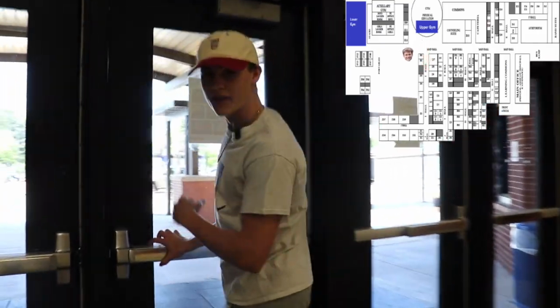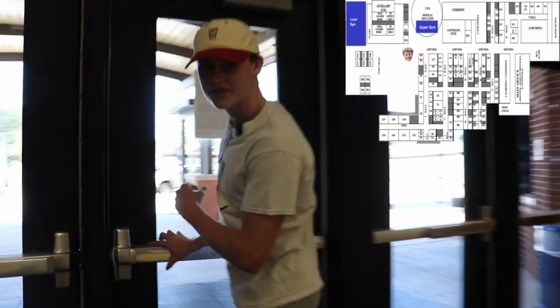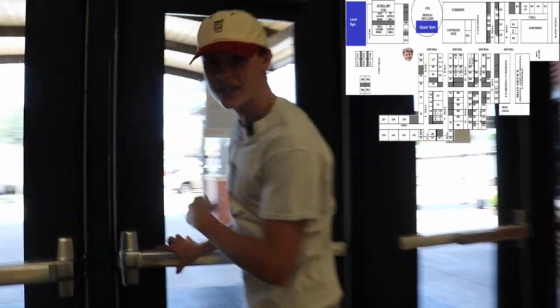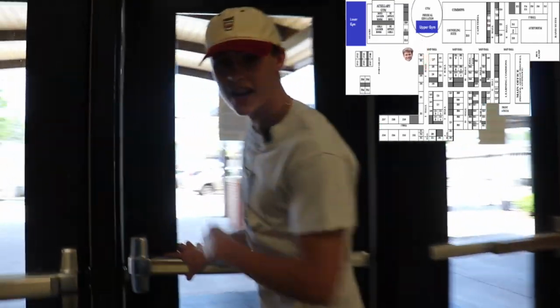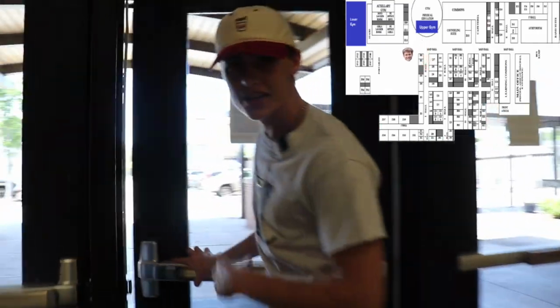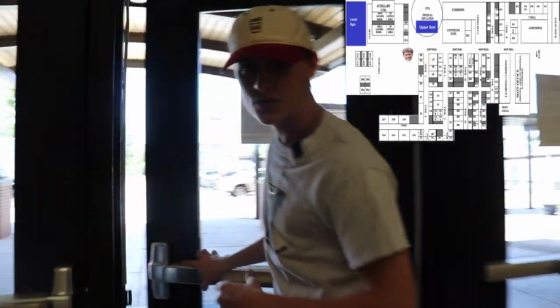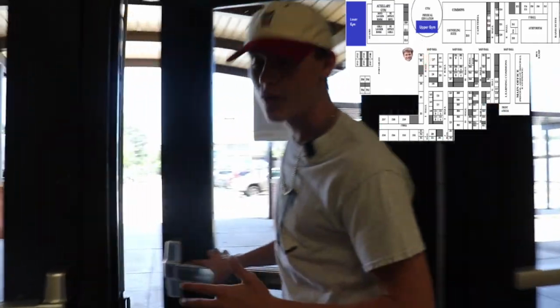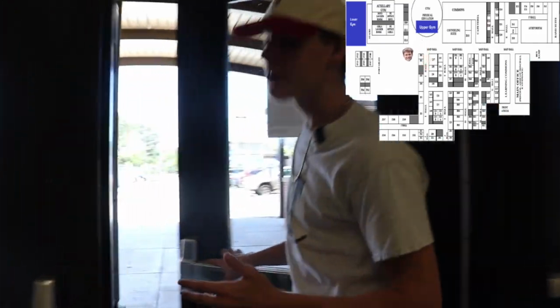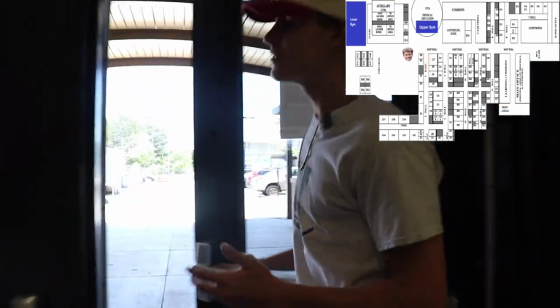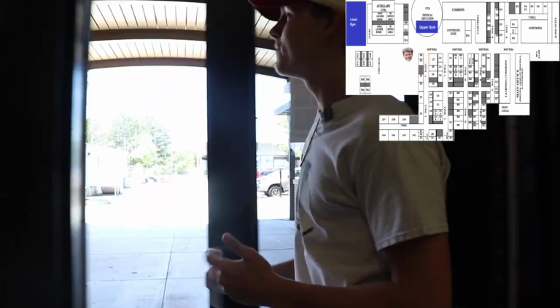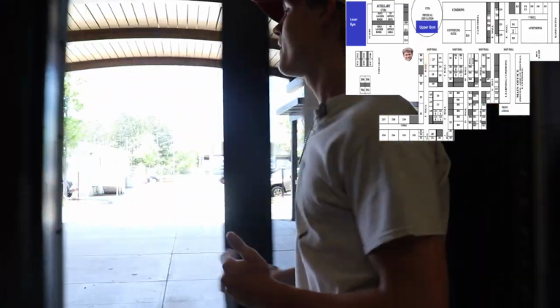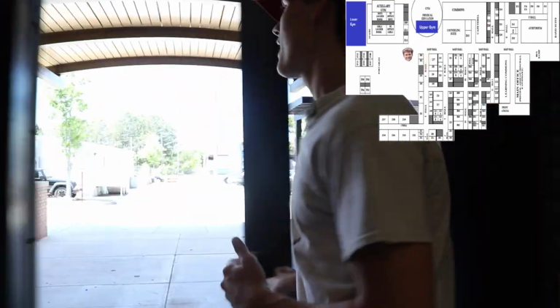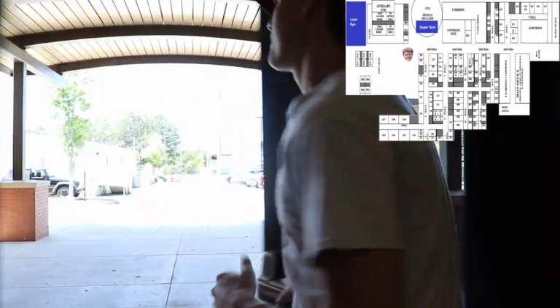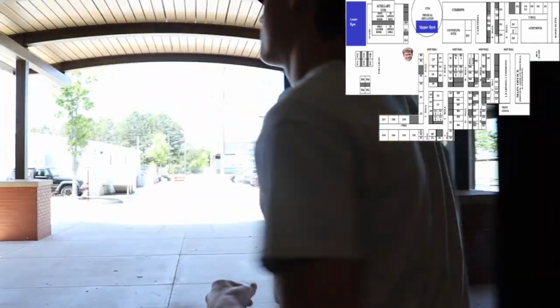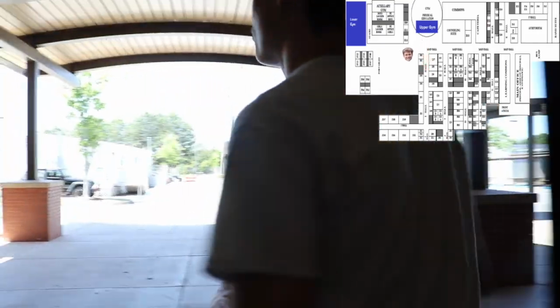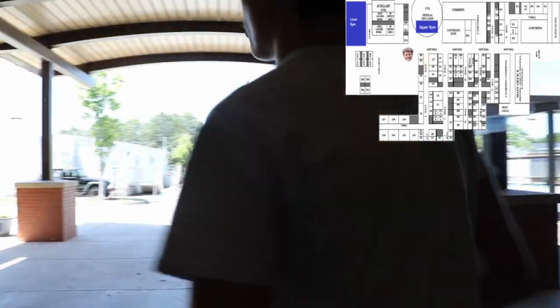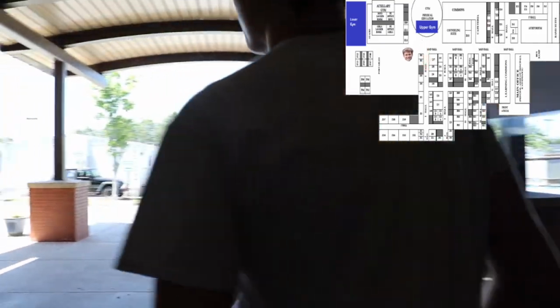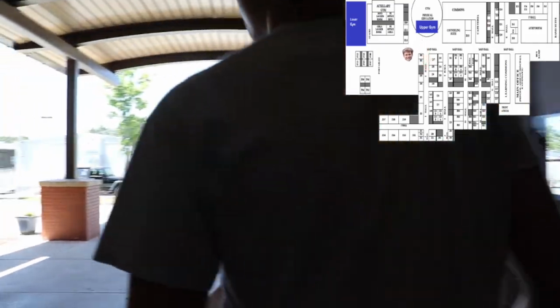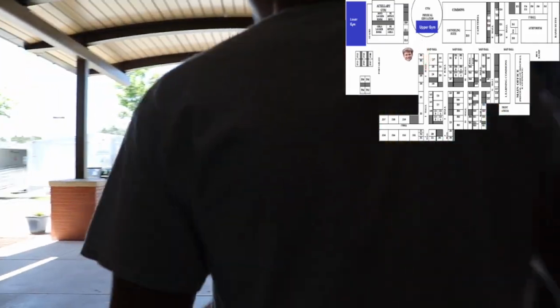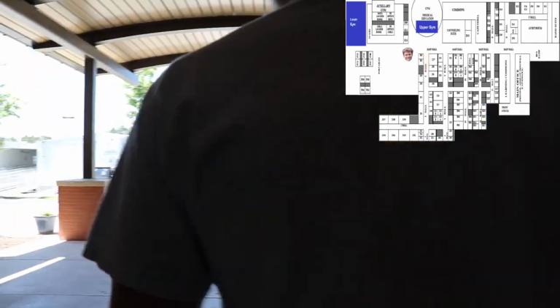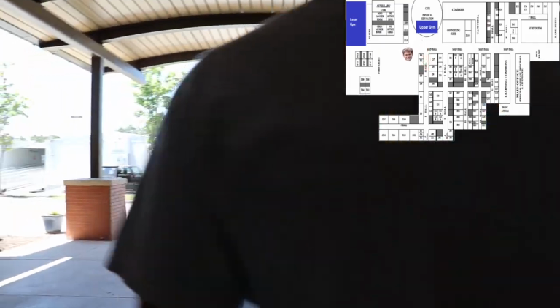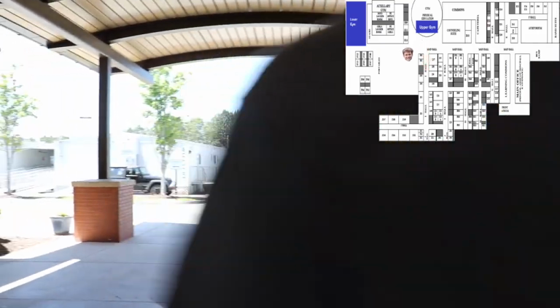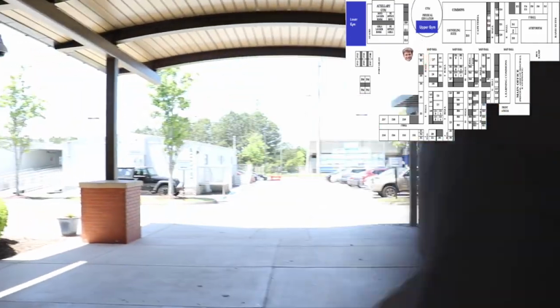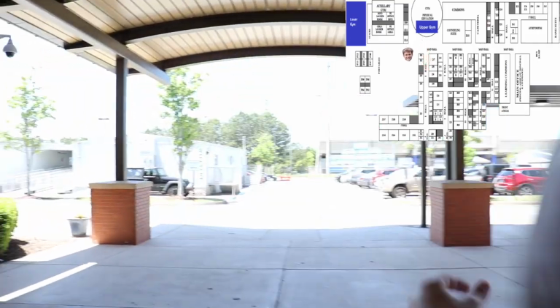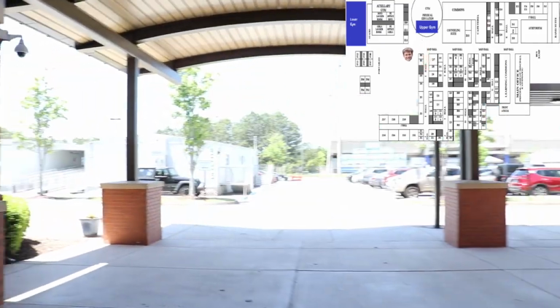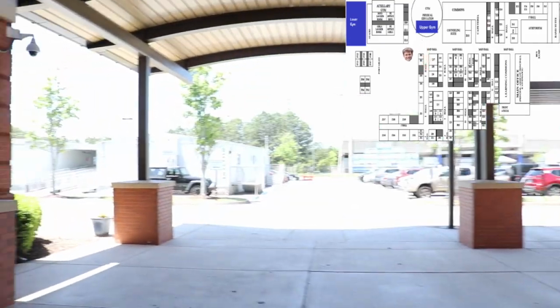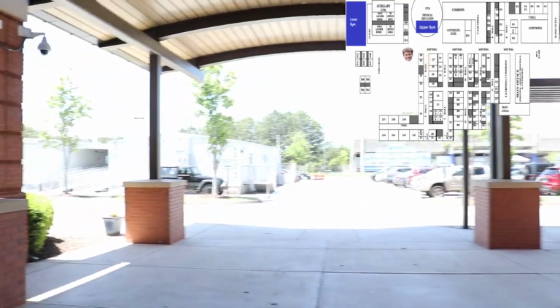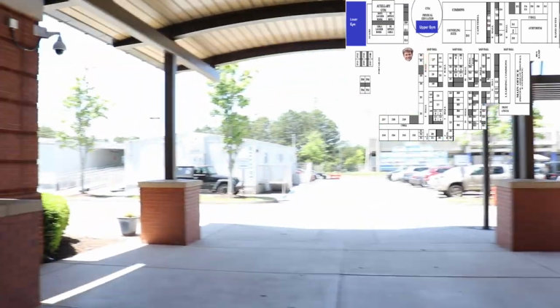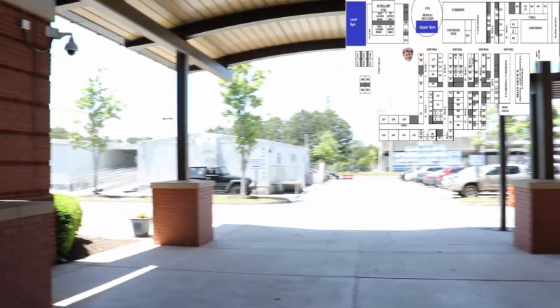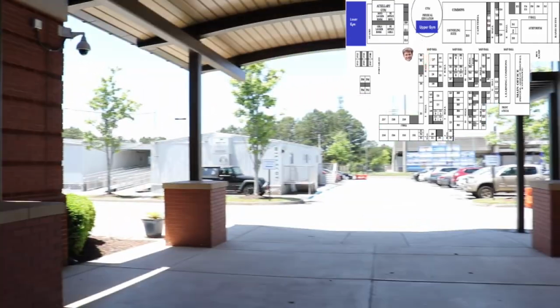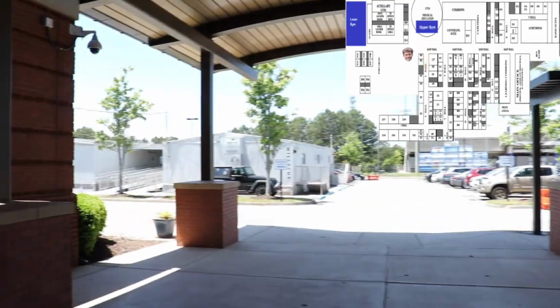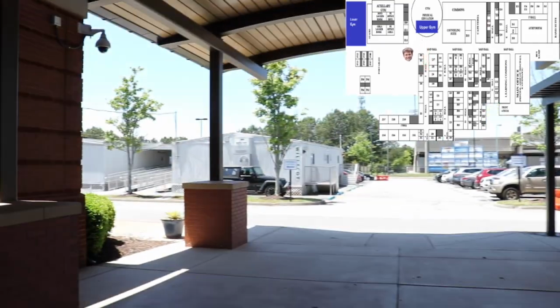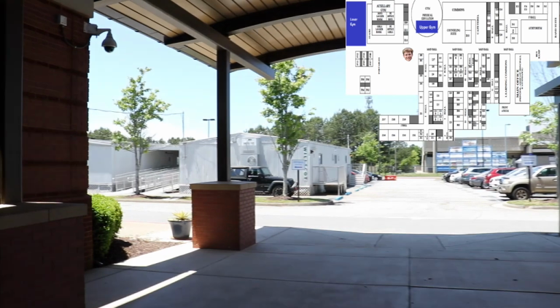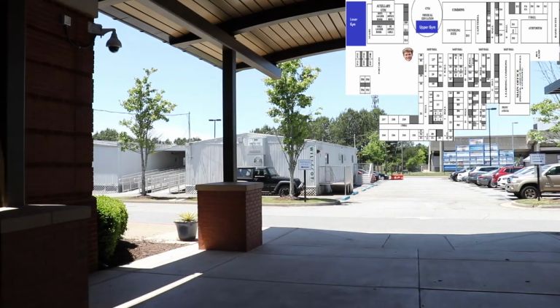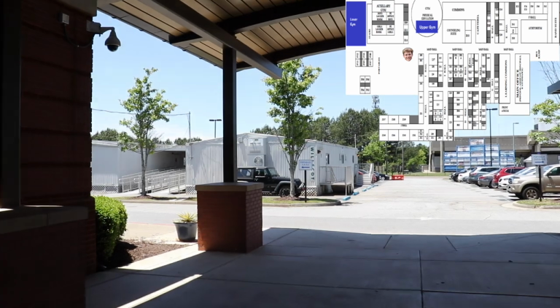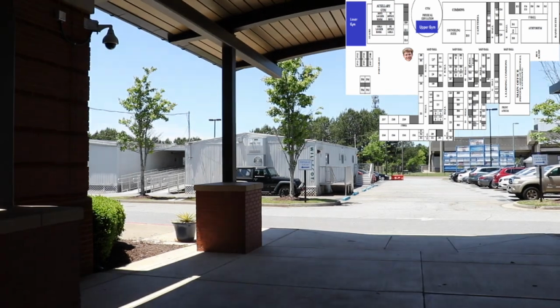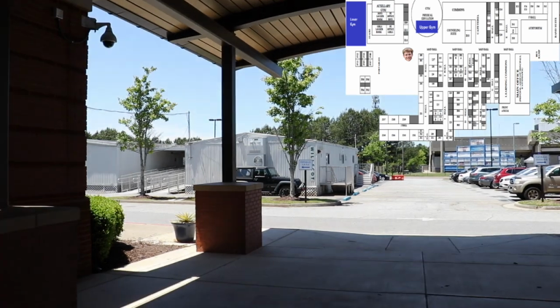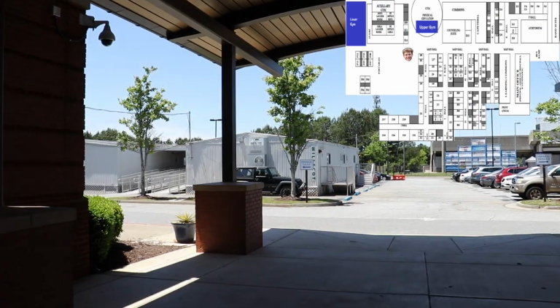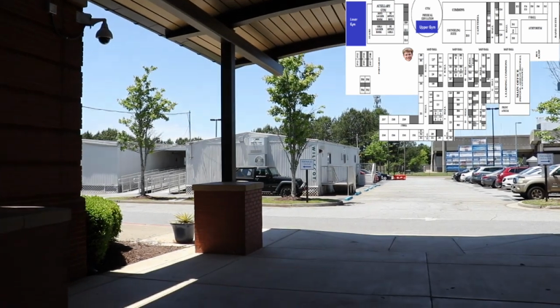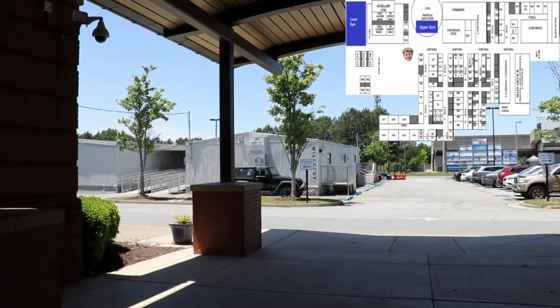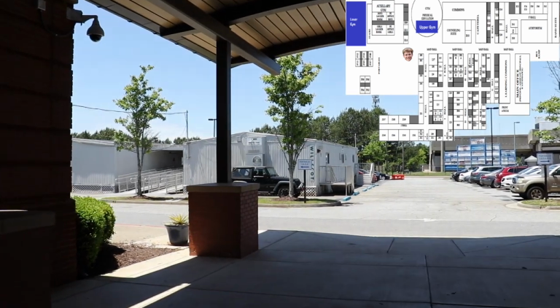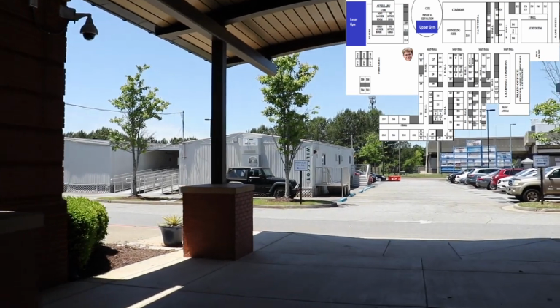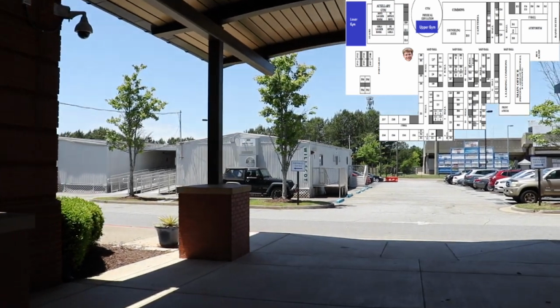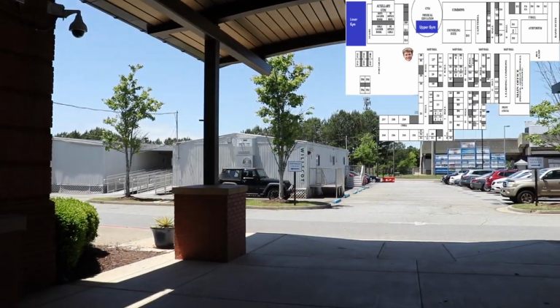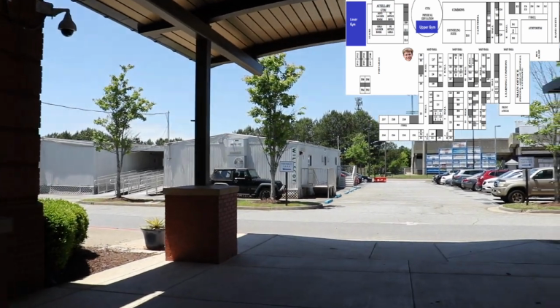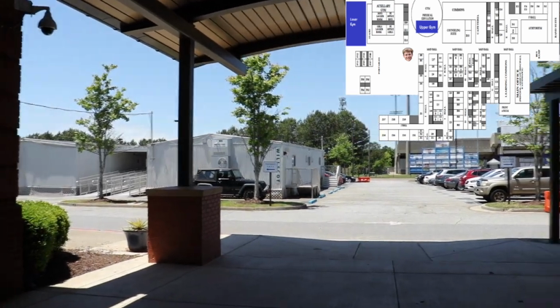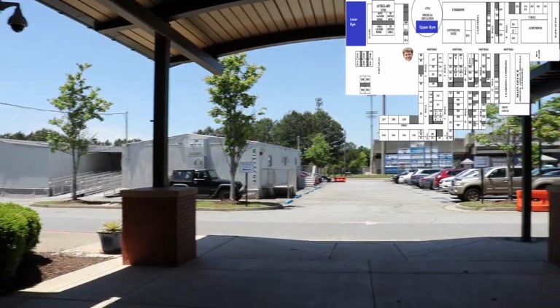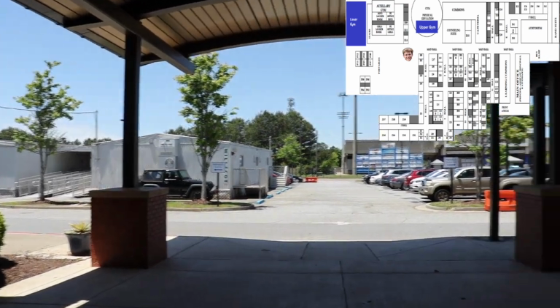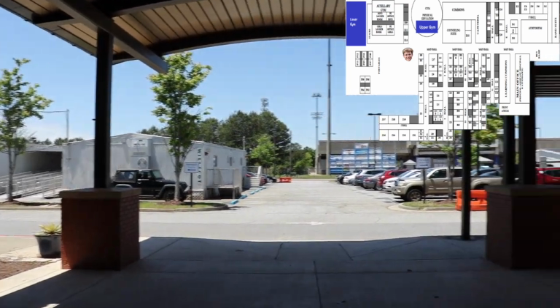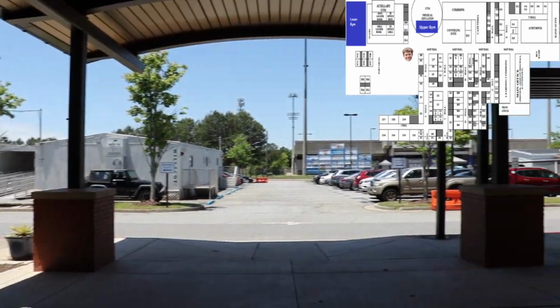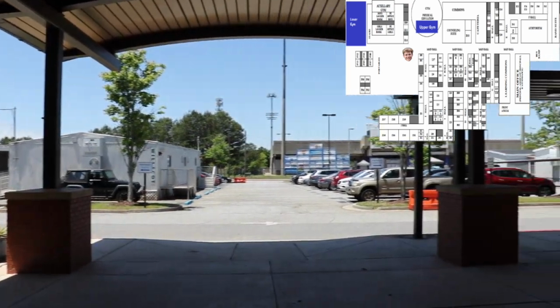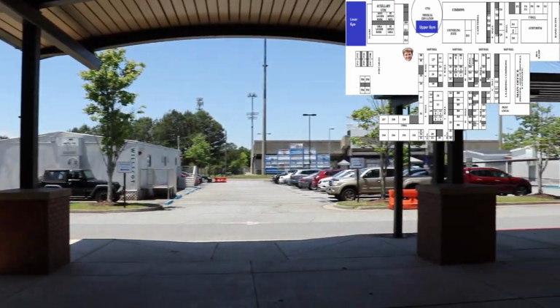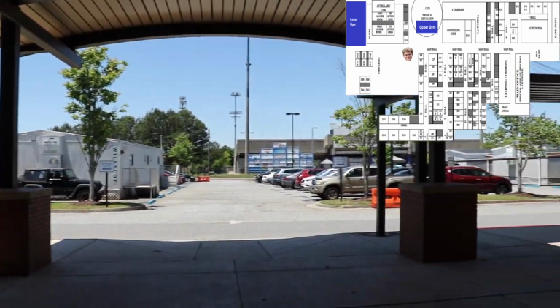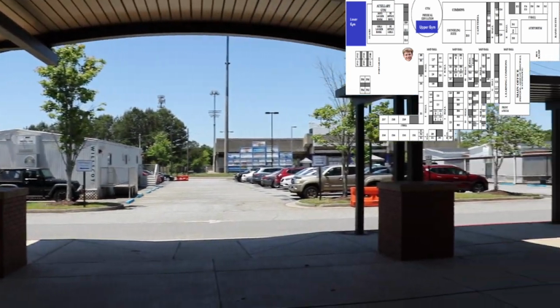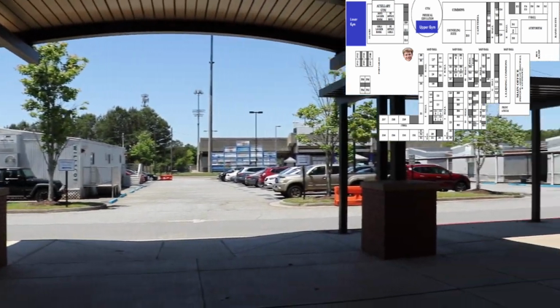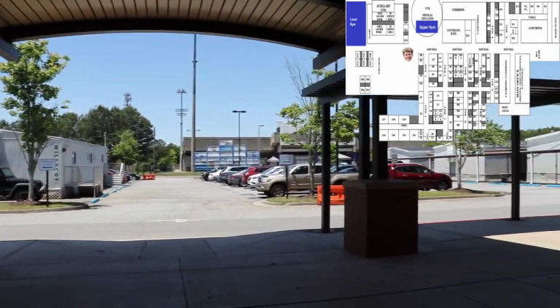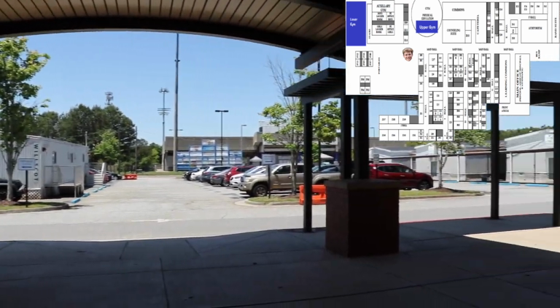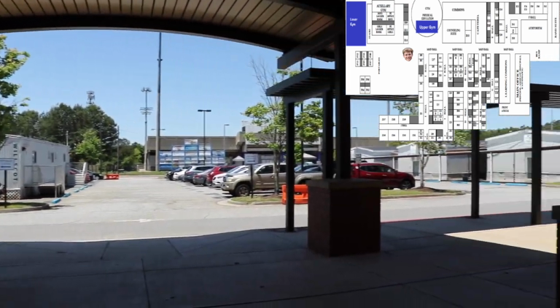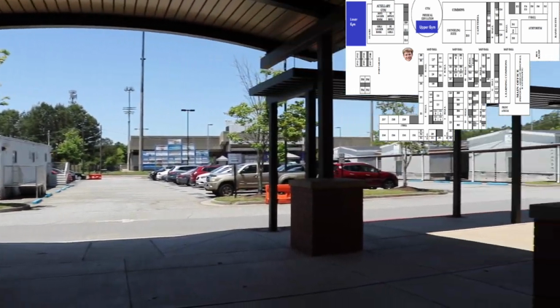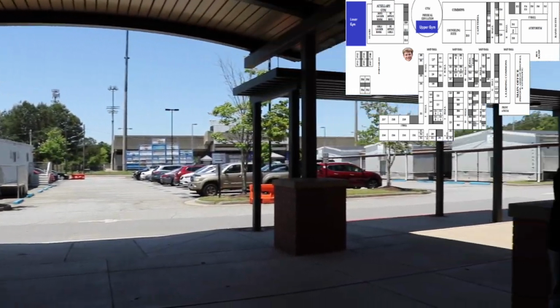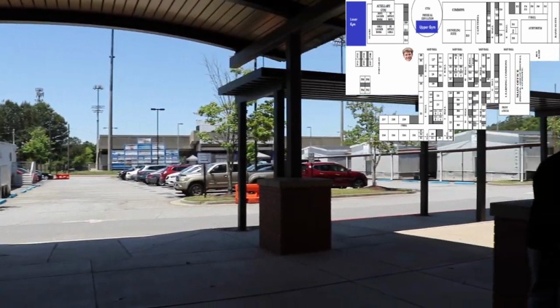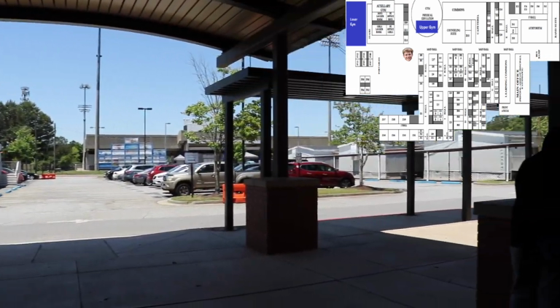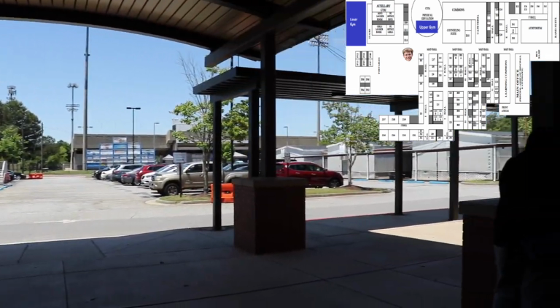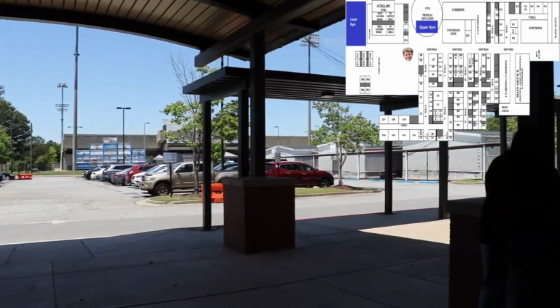Outside is where you'll find the portables. There are a lot of different portables on both sides and there are different types of classes out here like math and science.